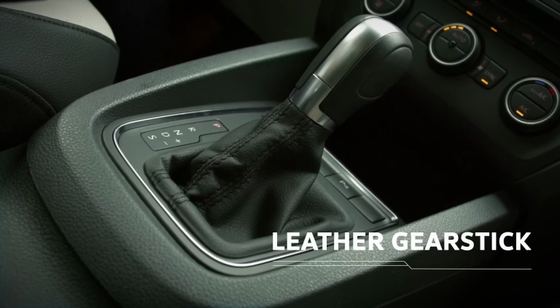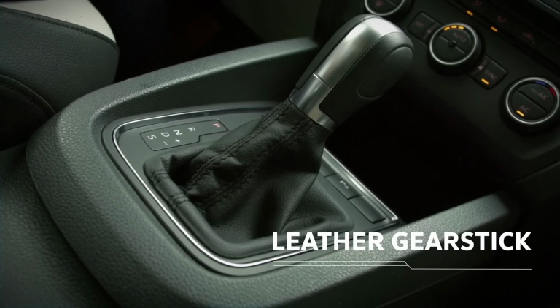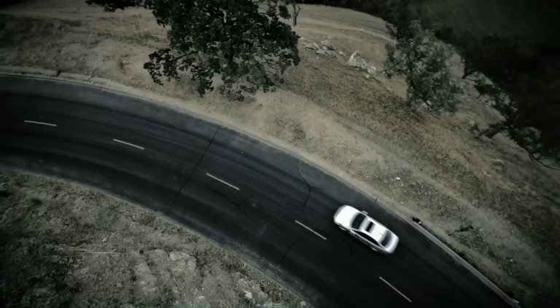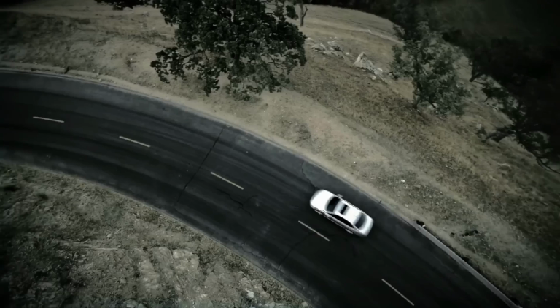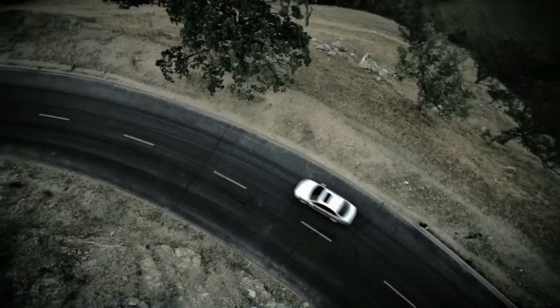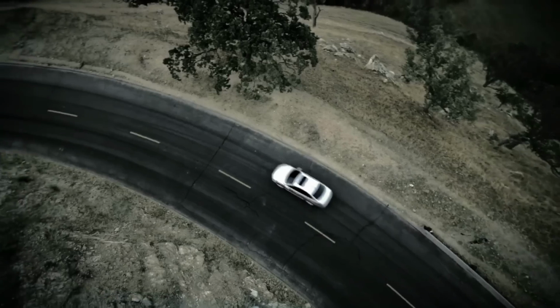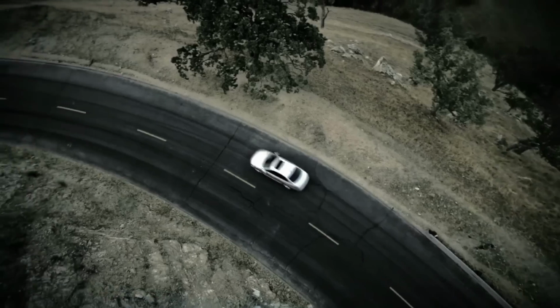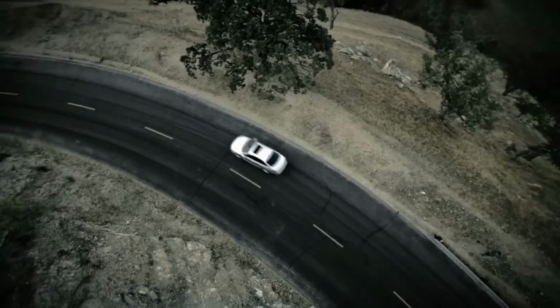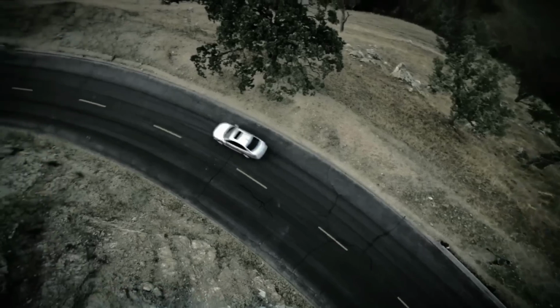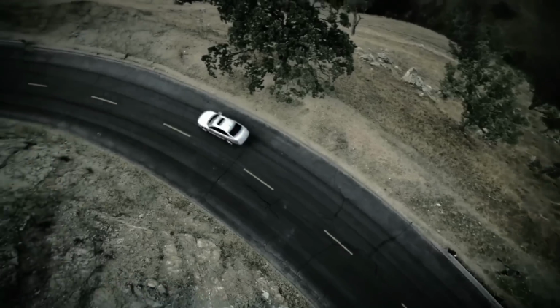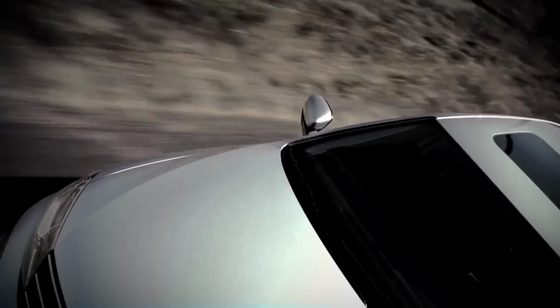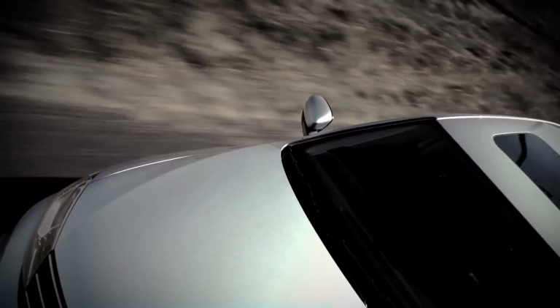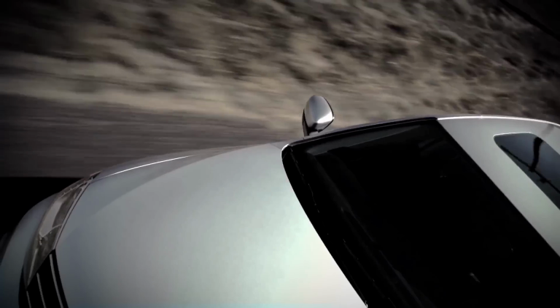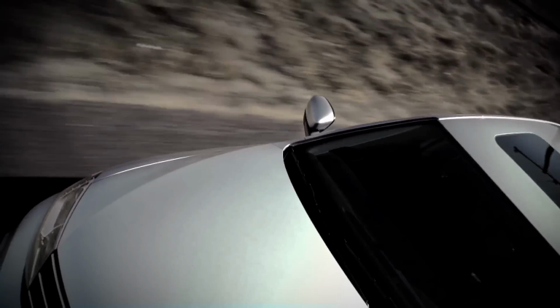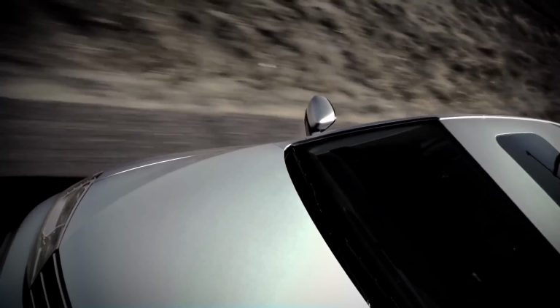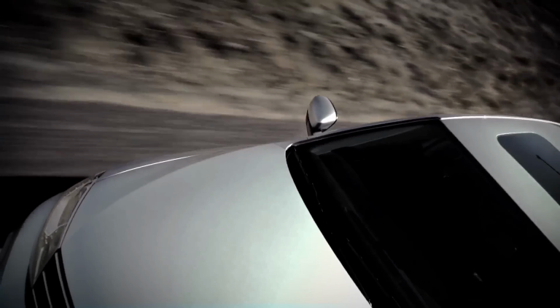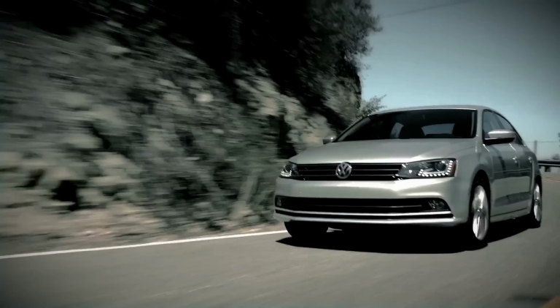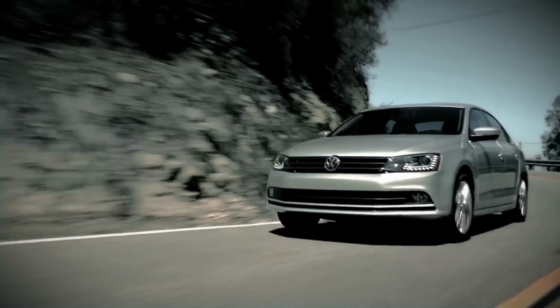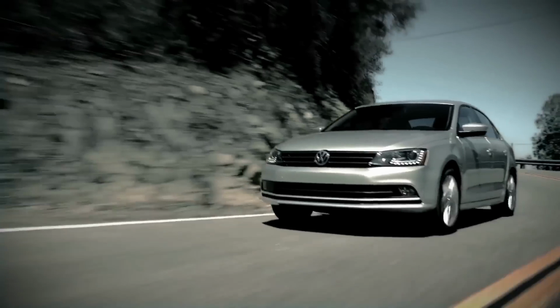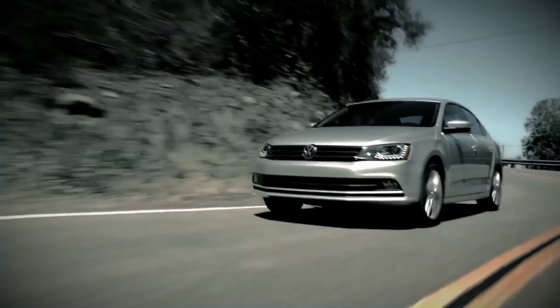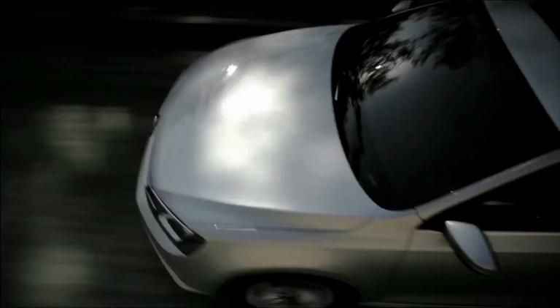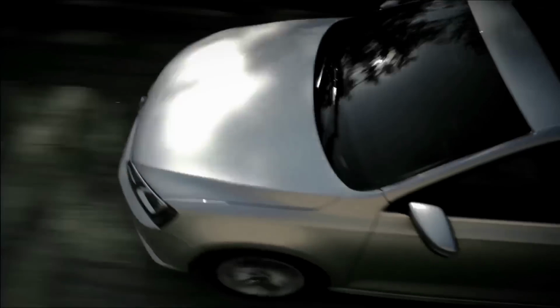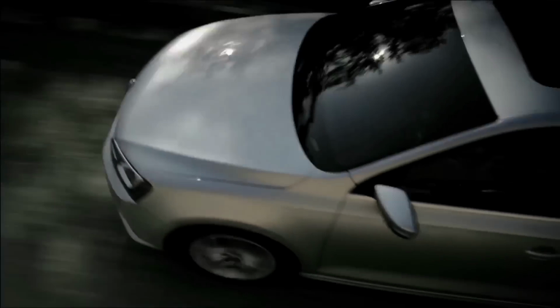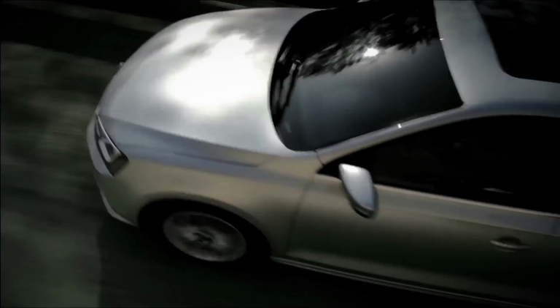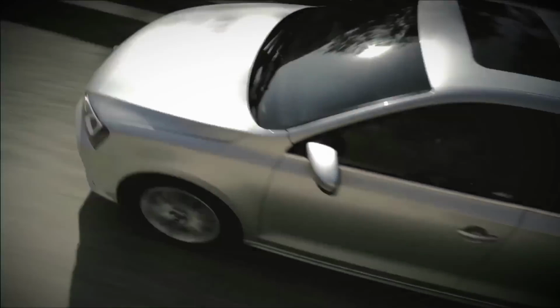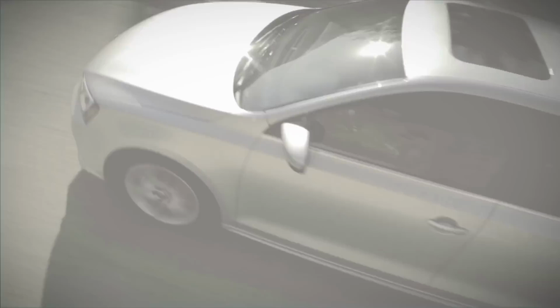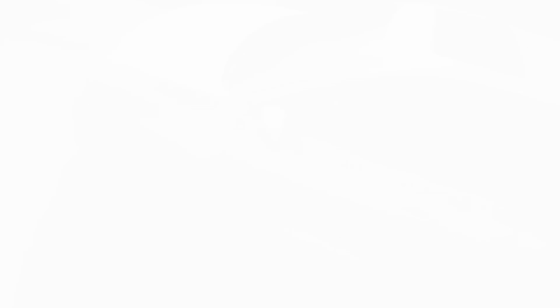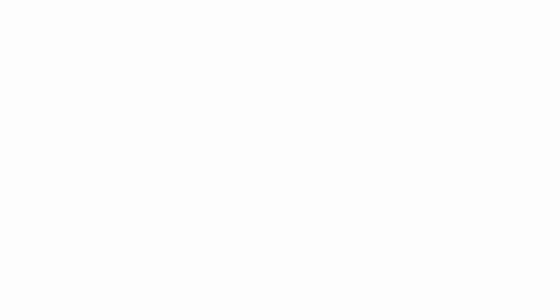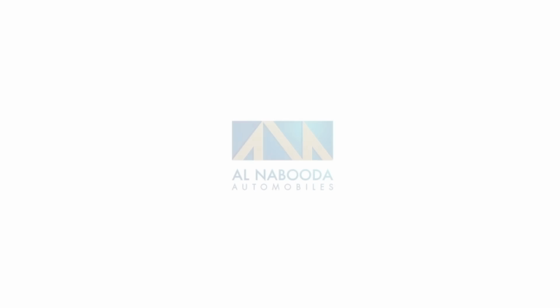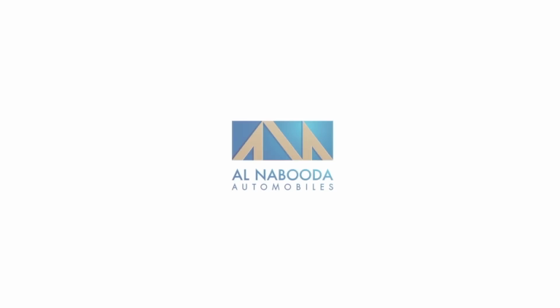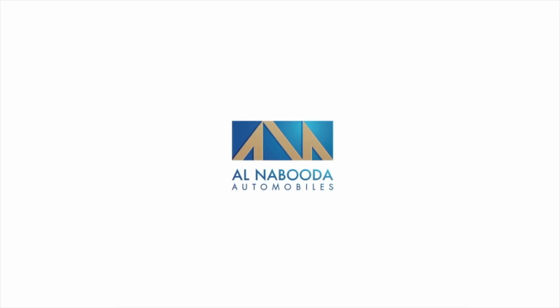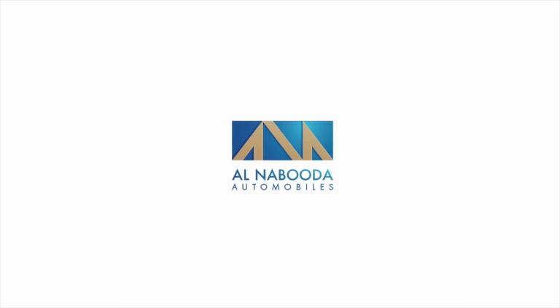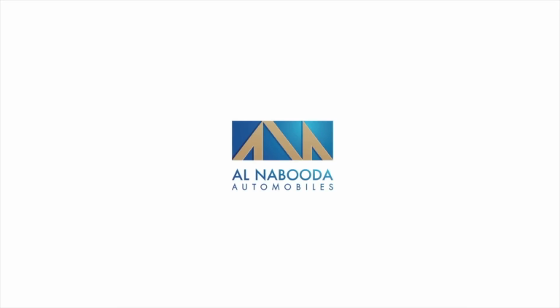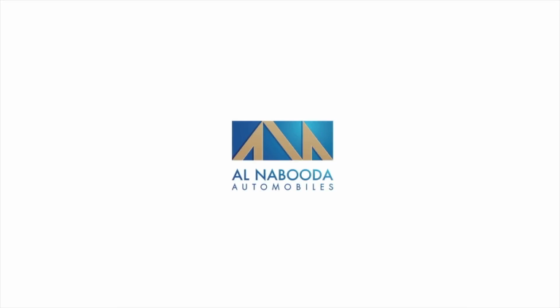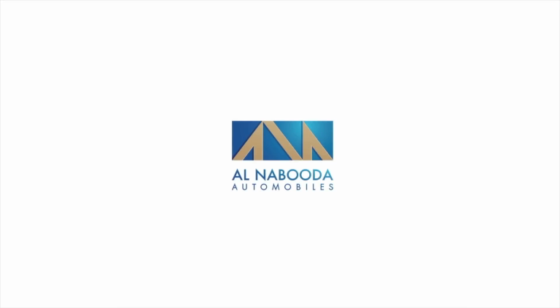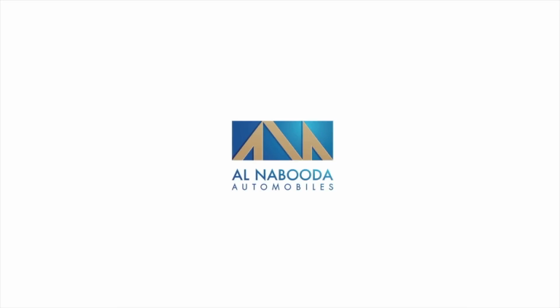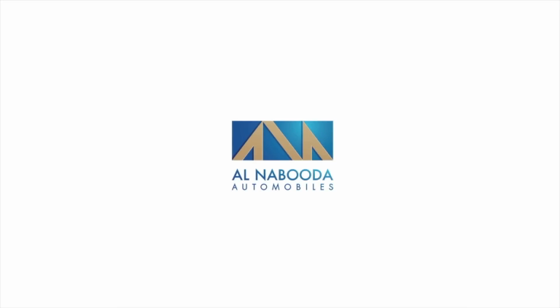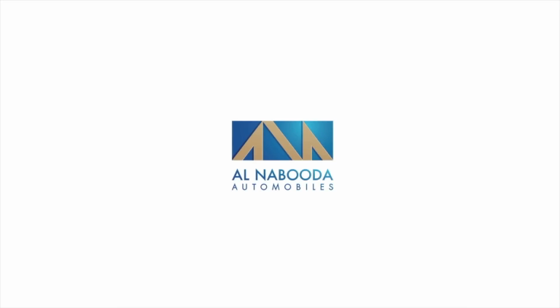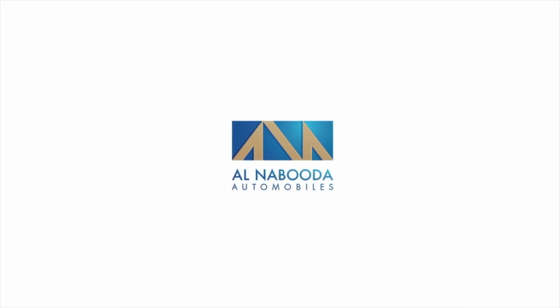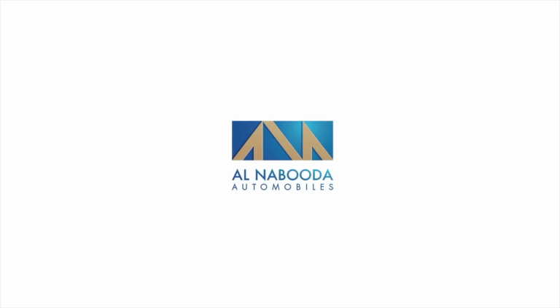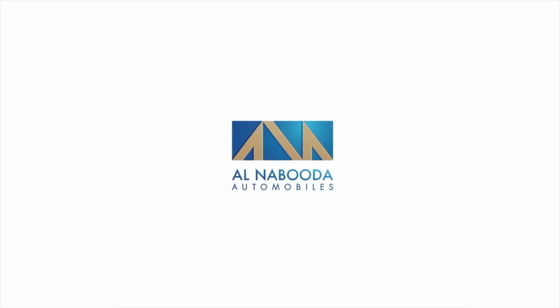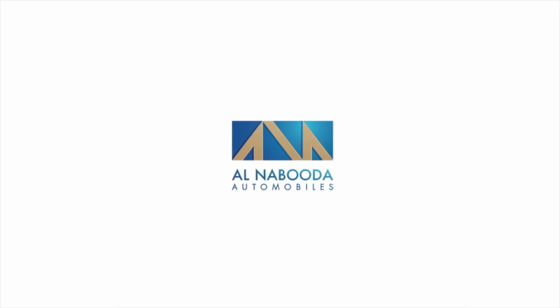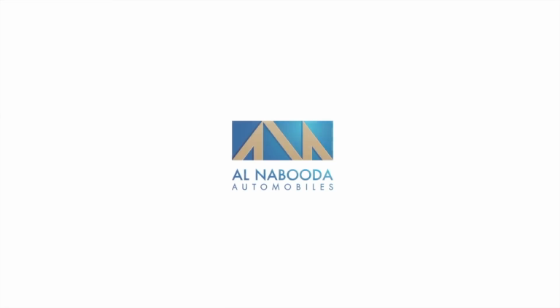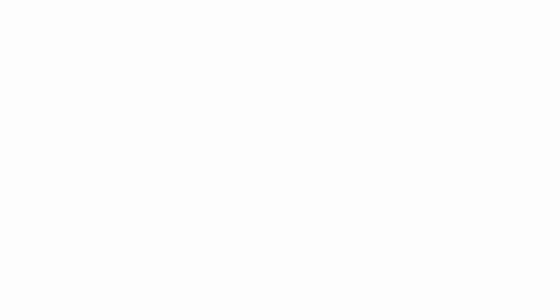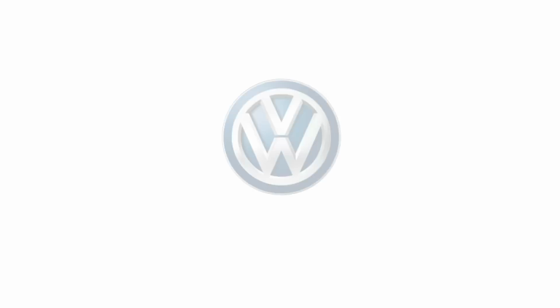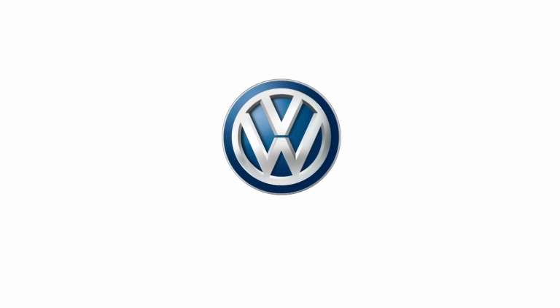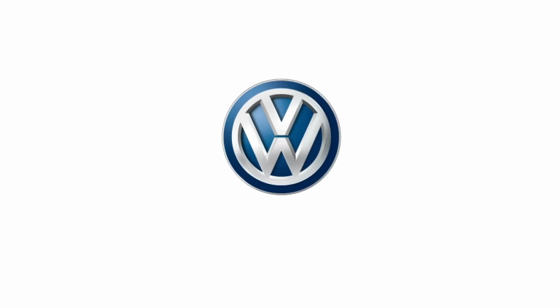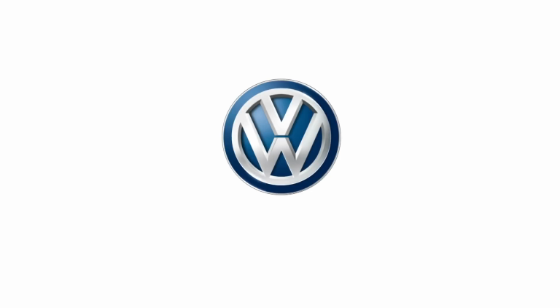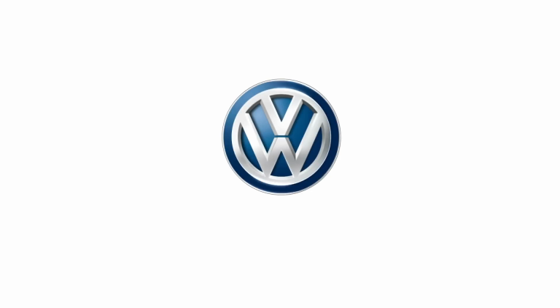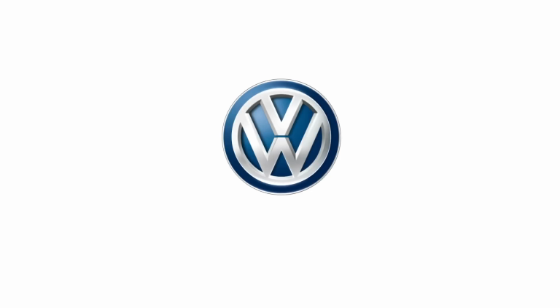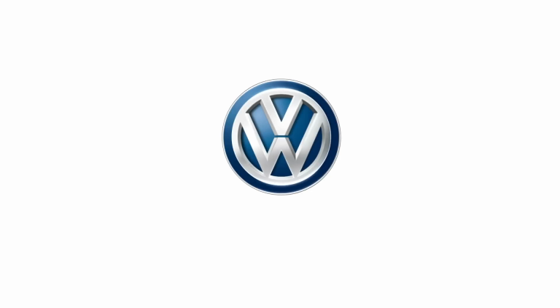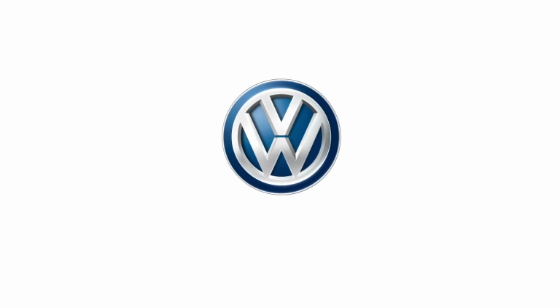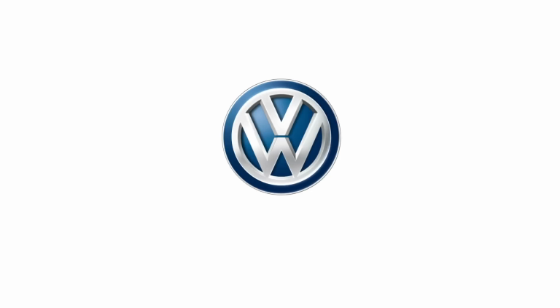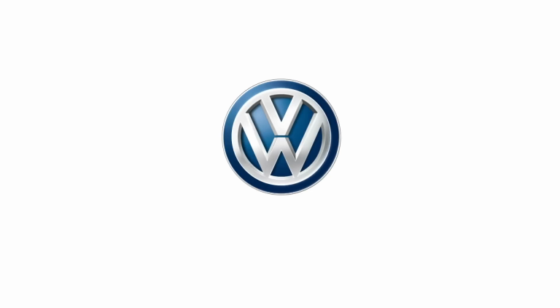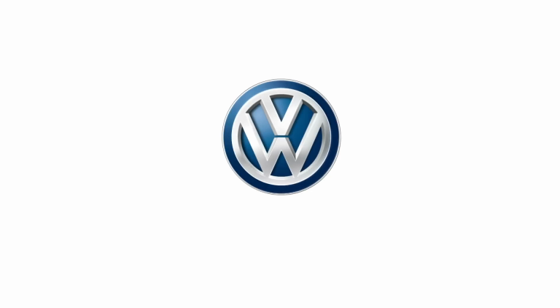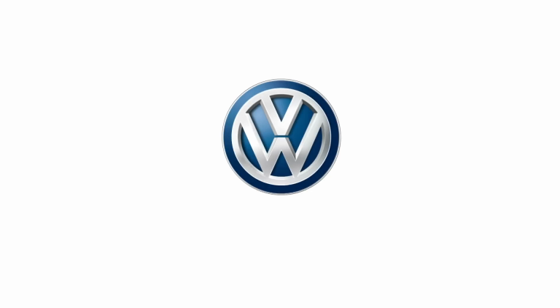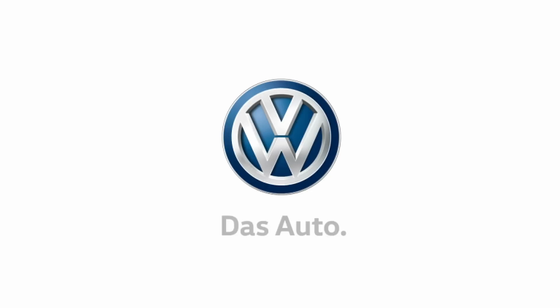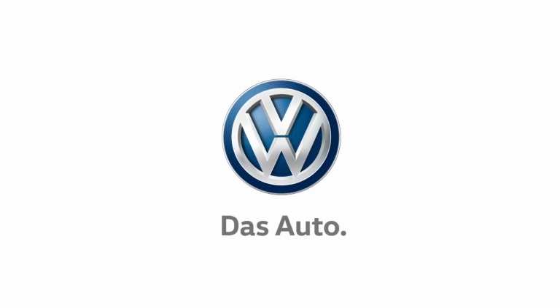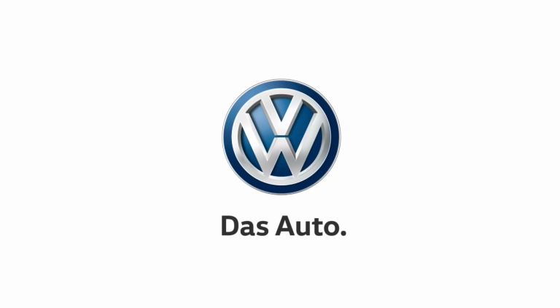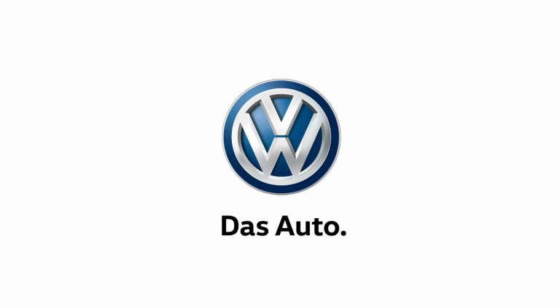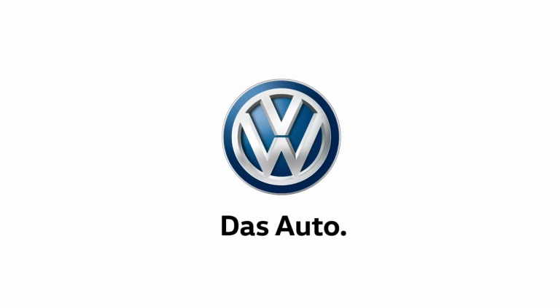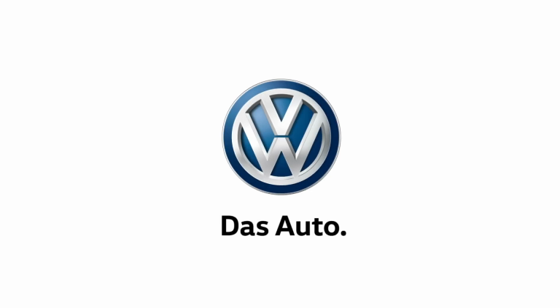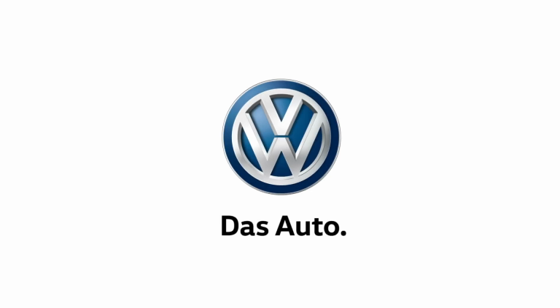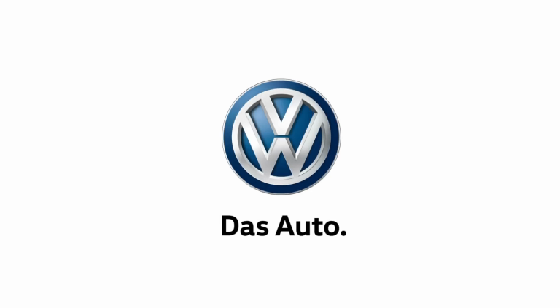Take a Jetta for a test drive today. Volkswagen. Das Auto.